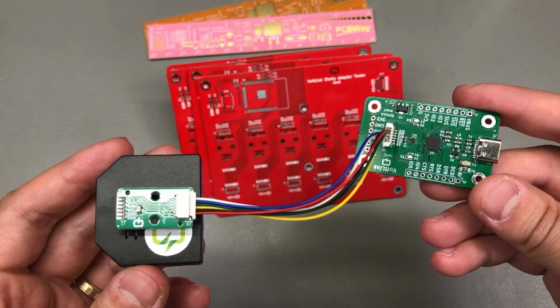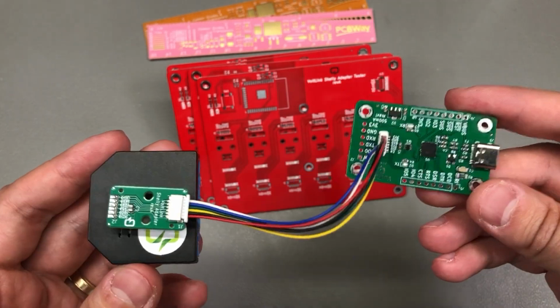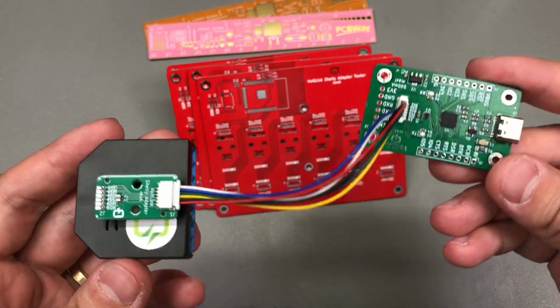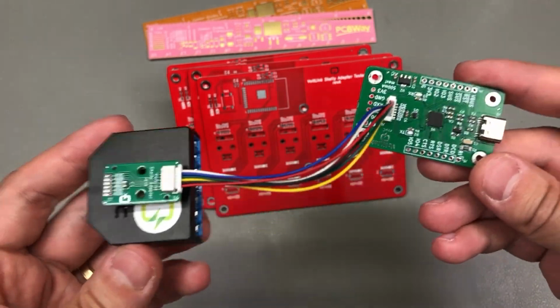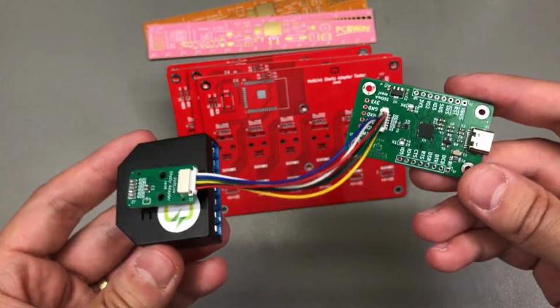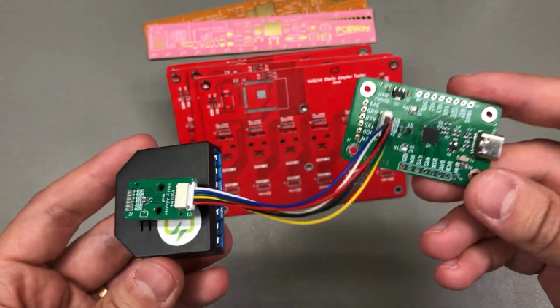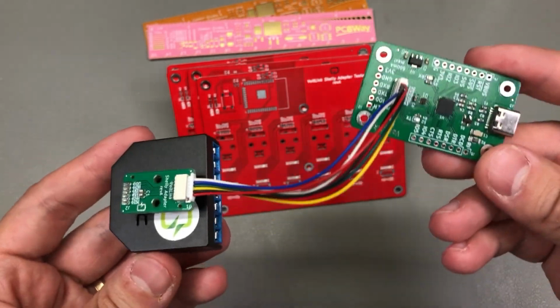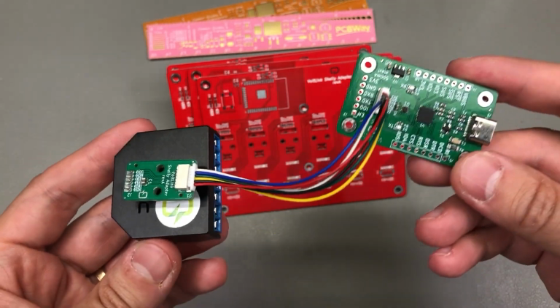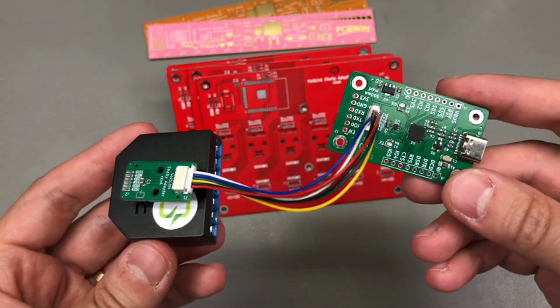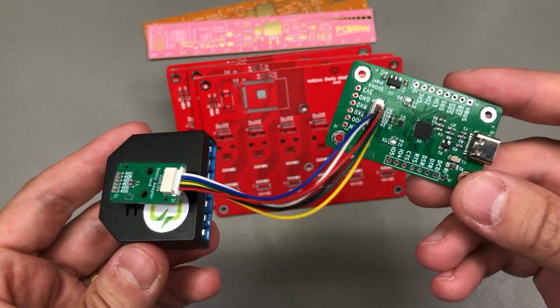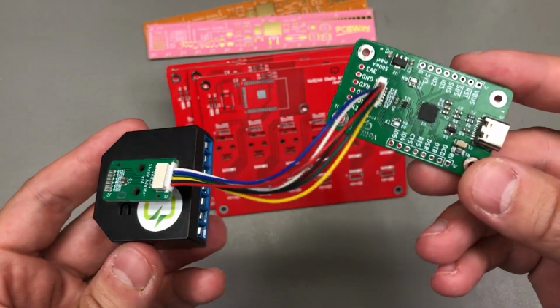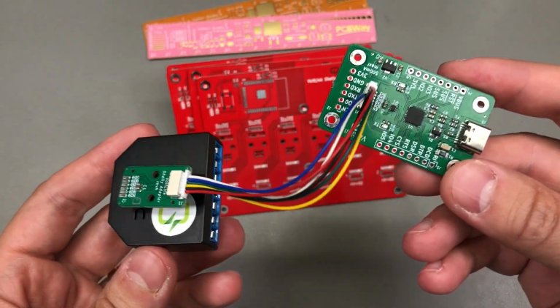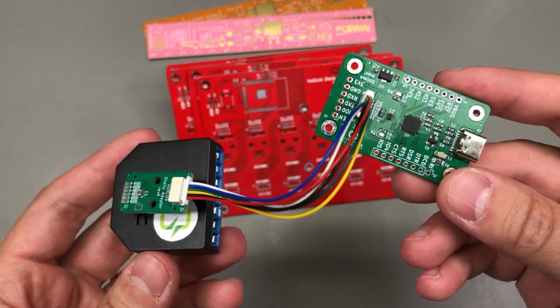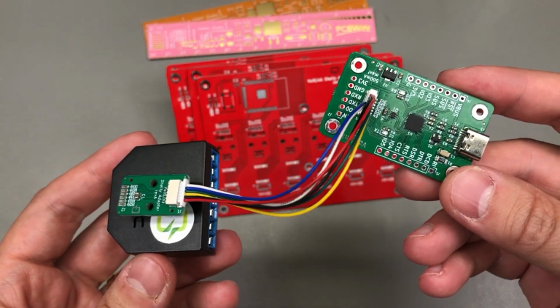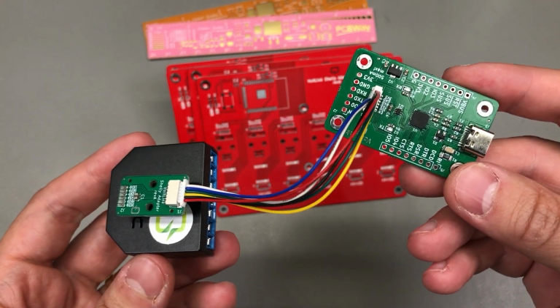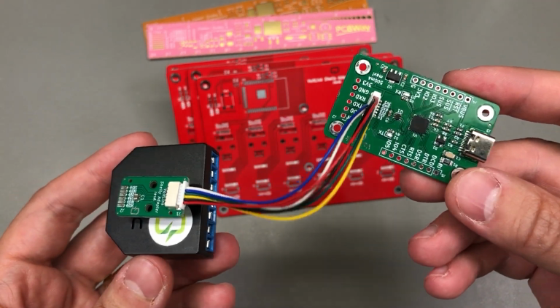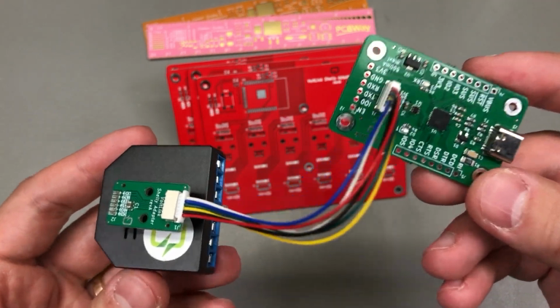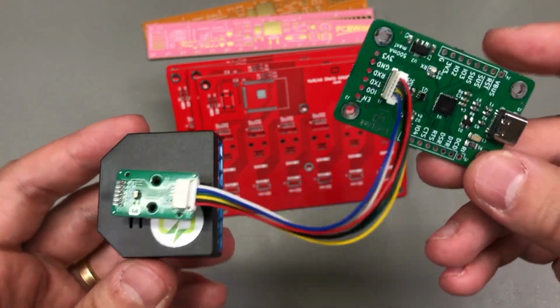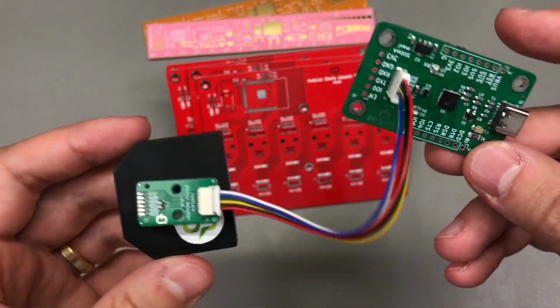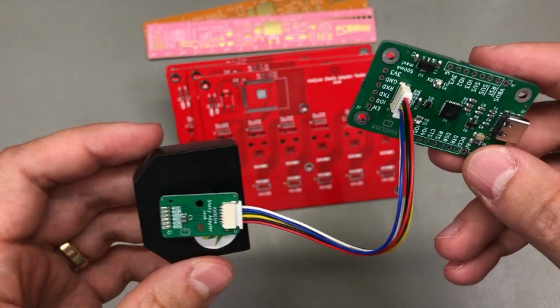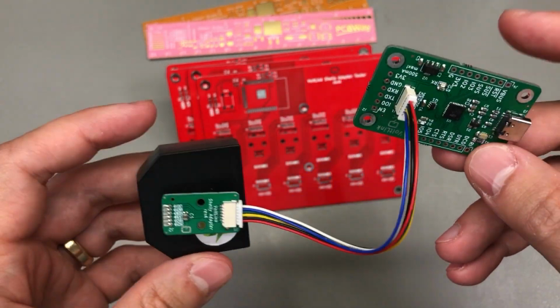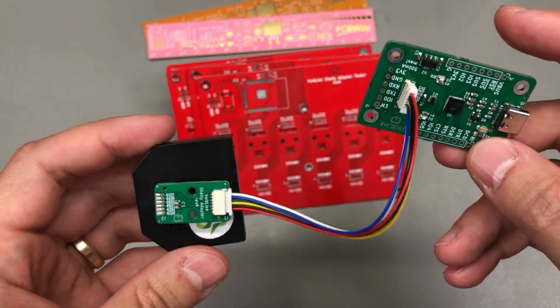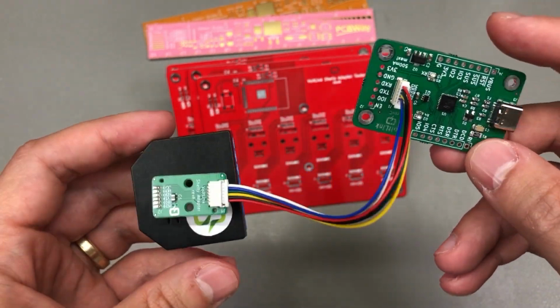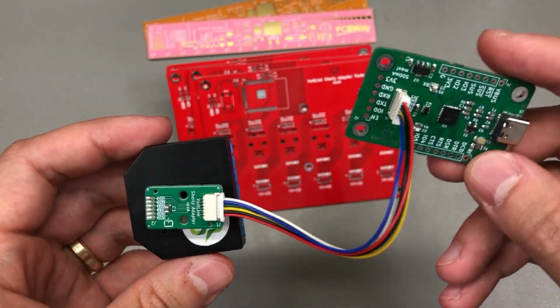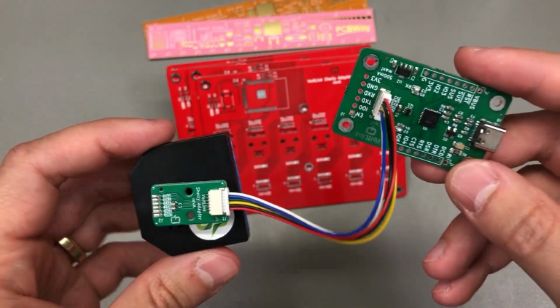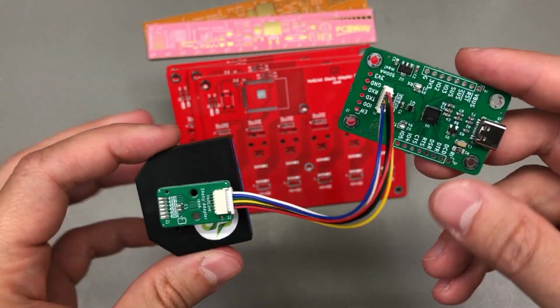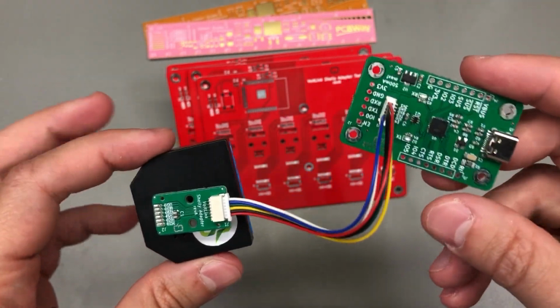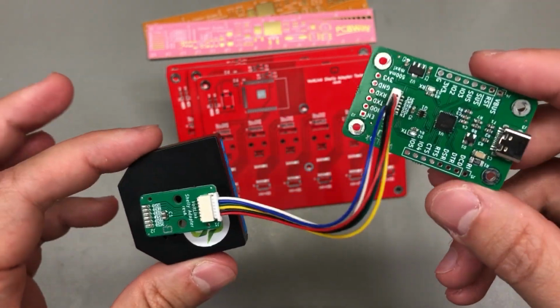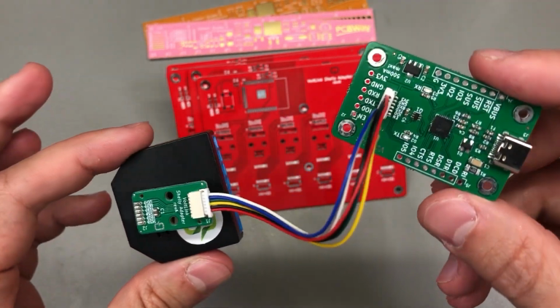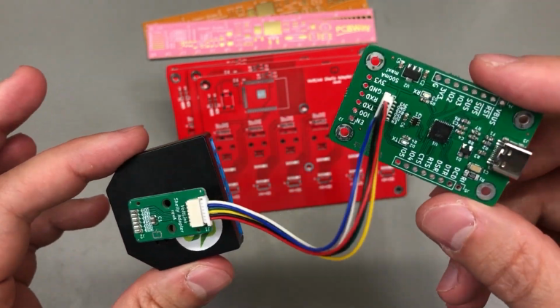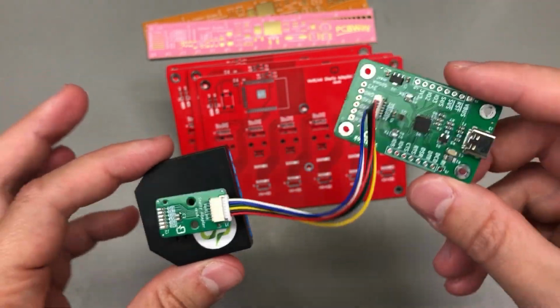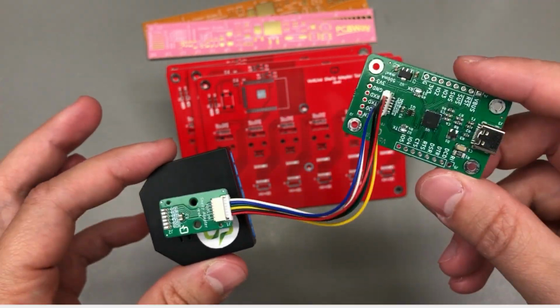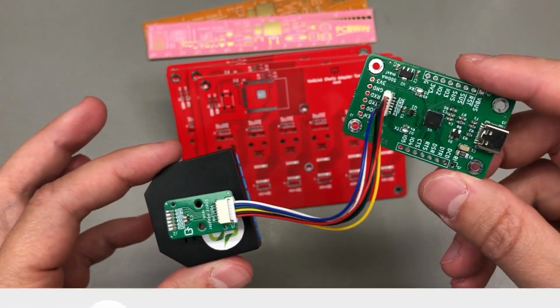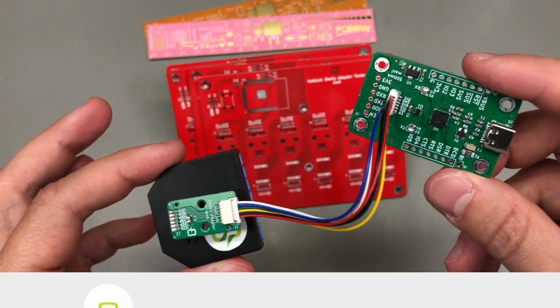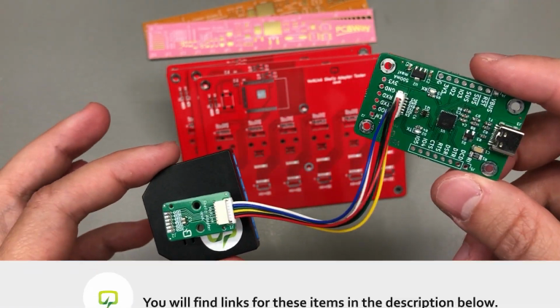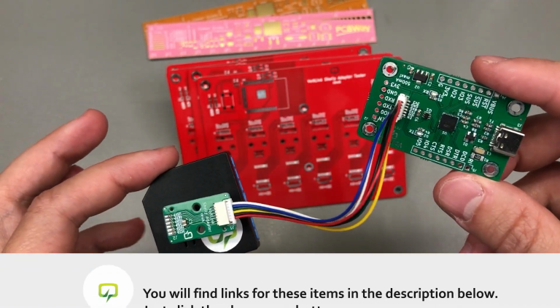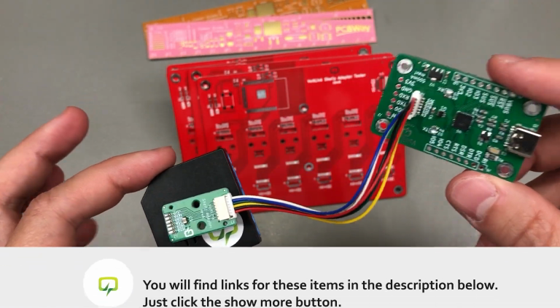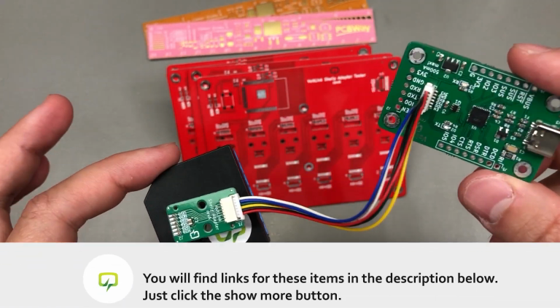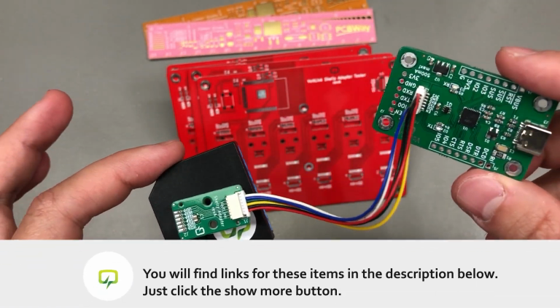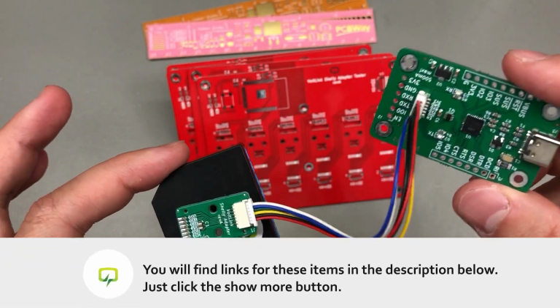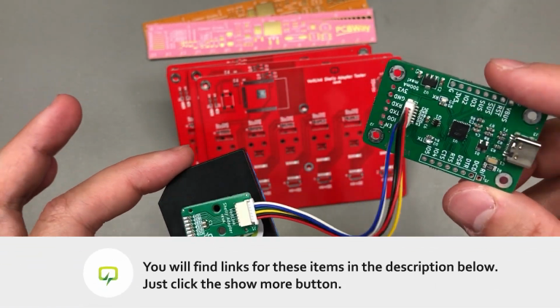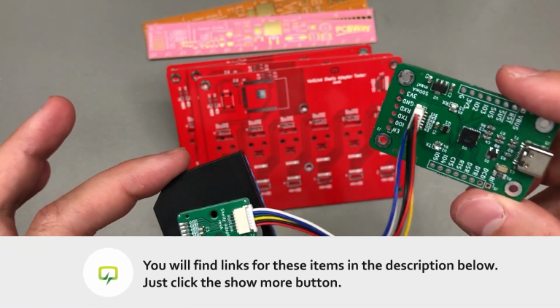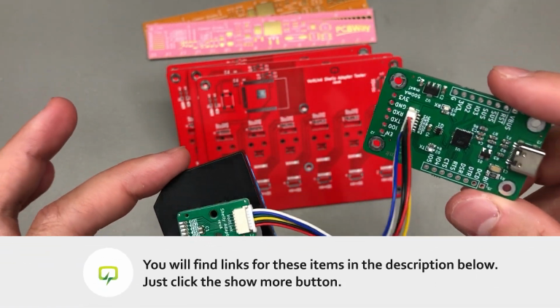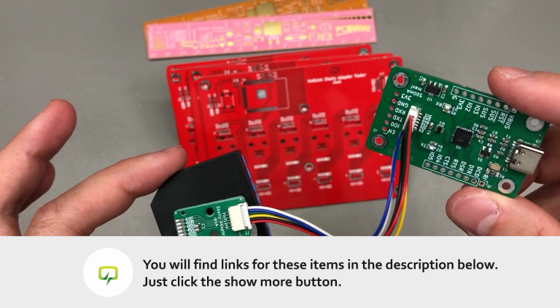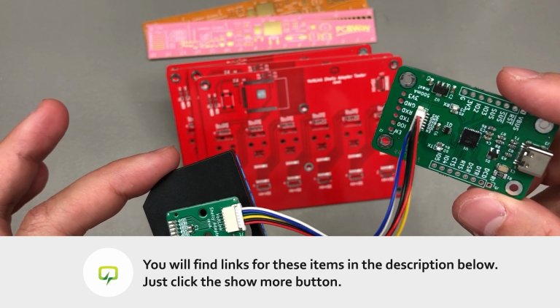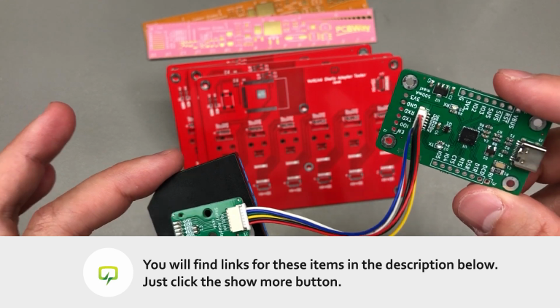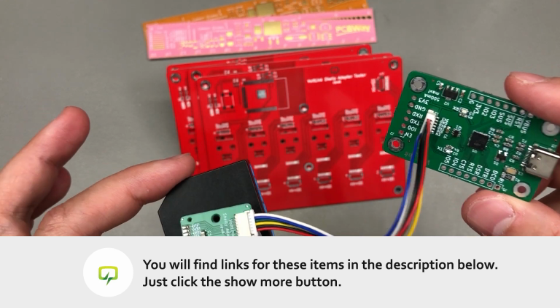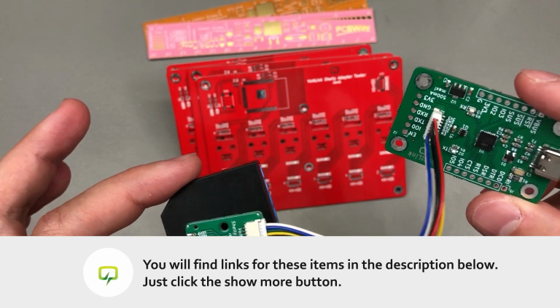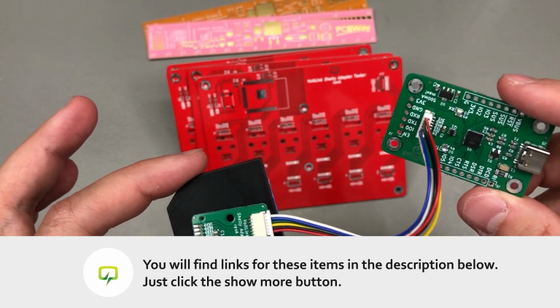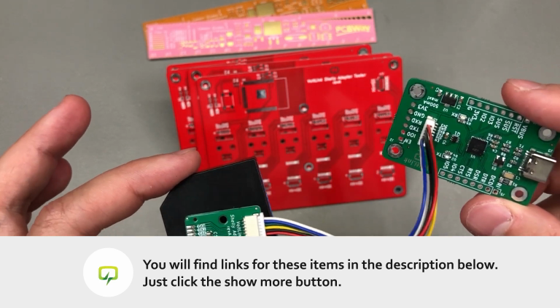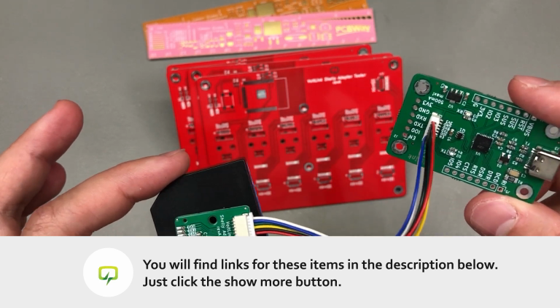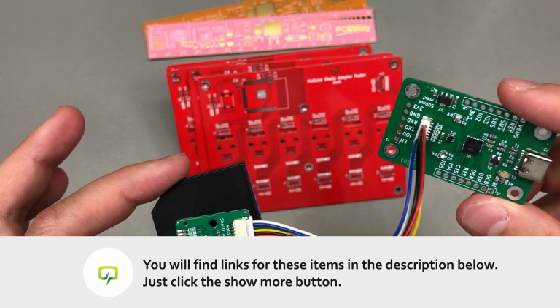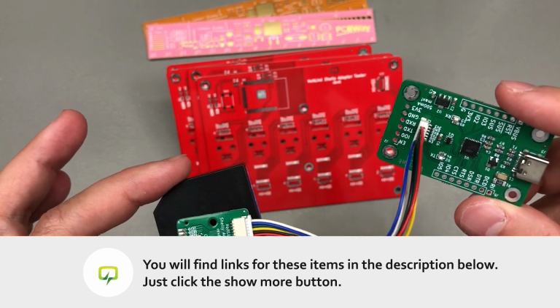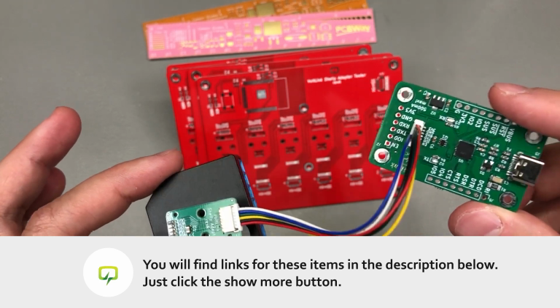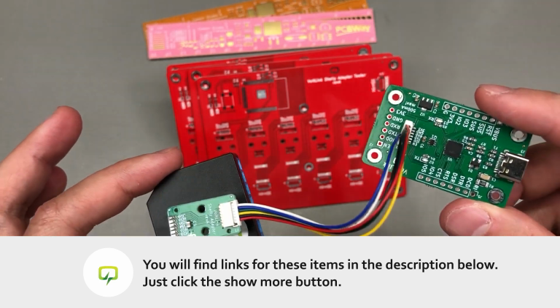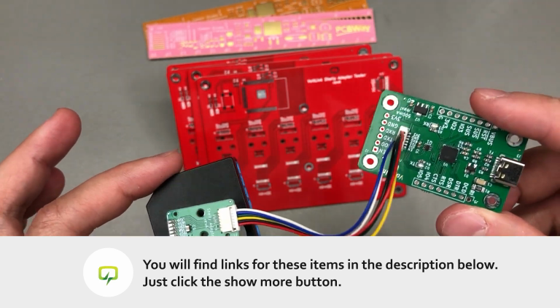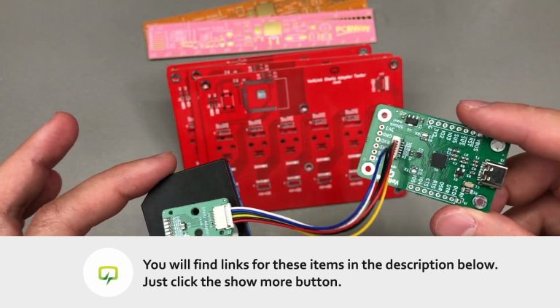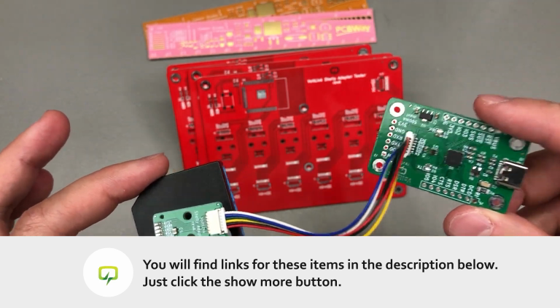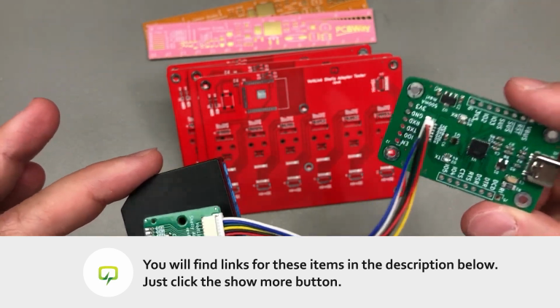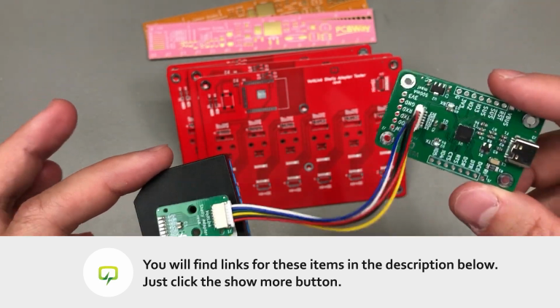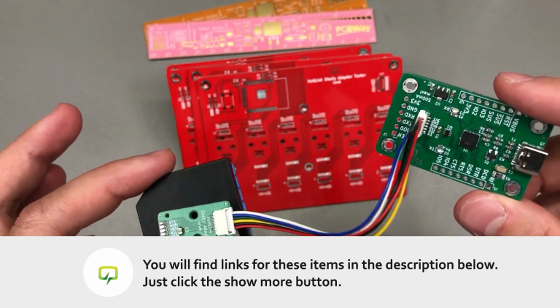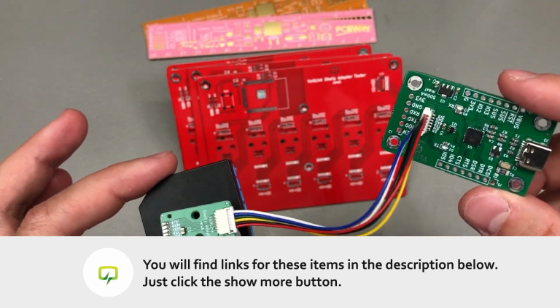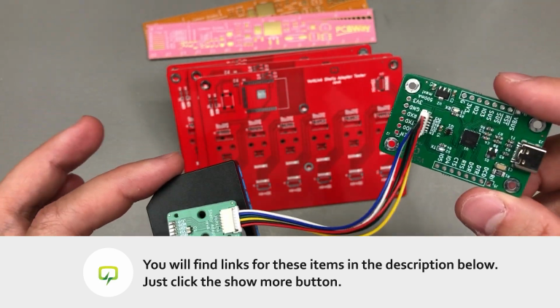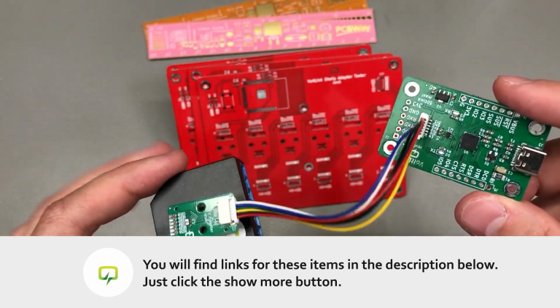If you'd like to order a Vollink, you'll find it on my Tindie store — there will be a link in the description of the video, so check it out.